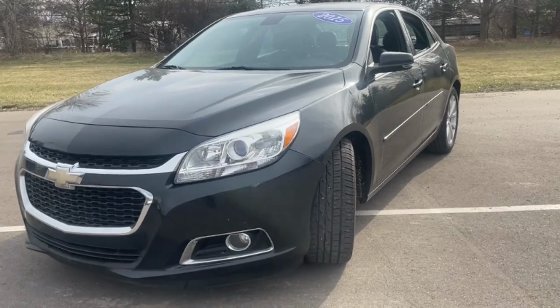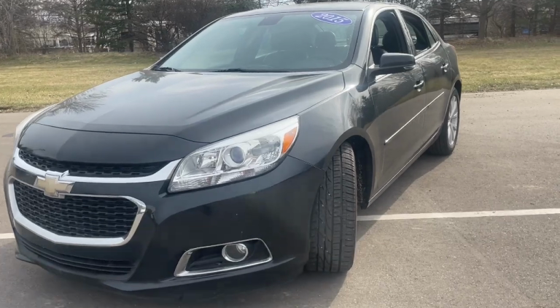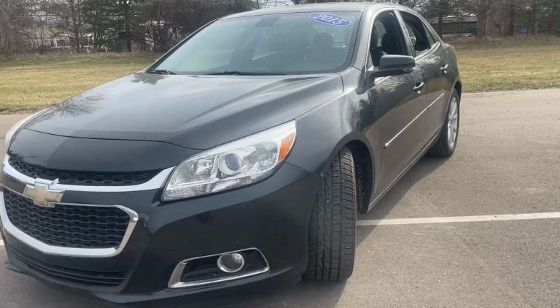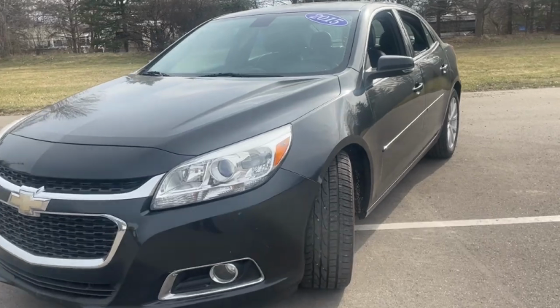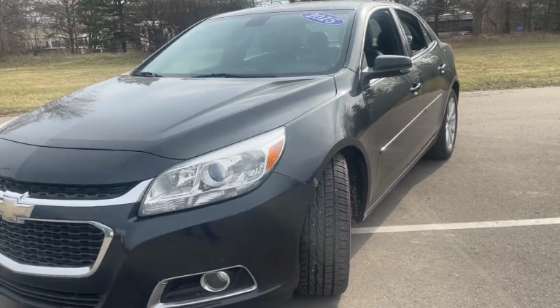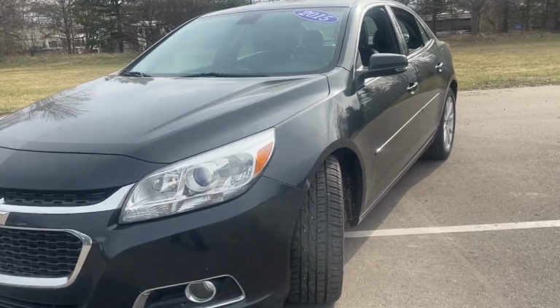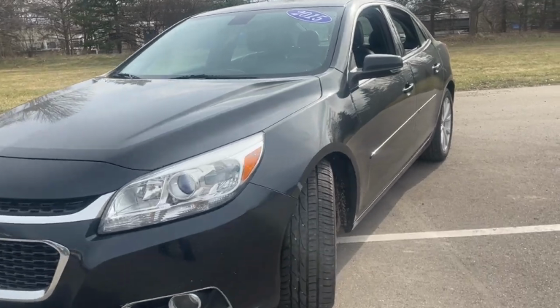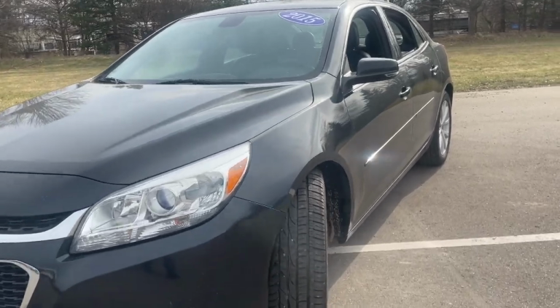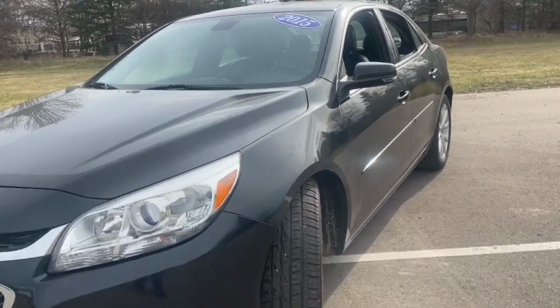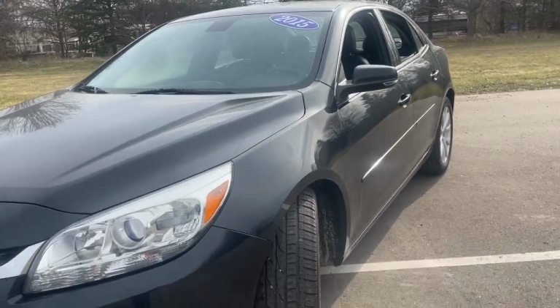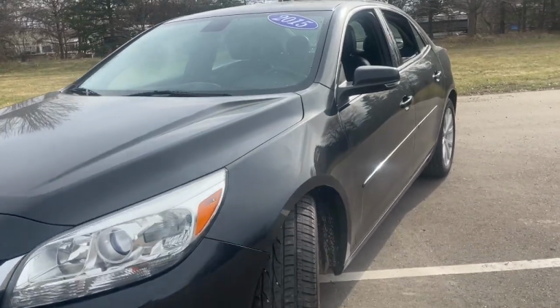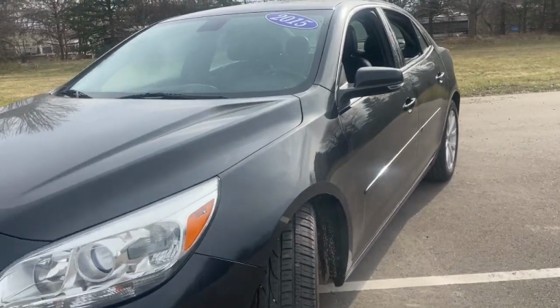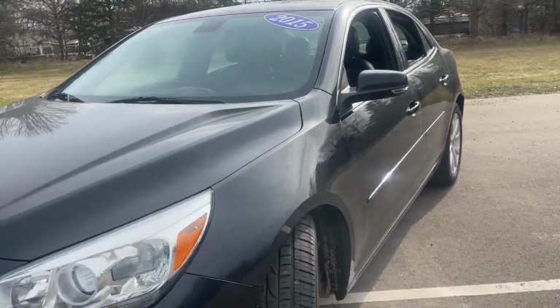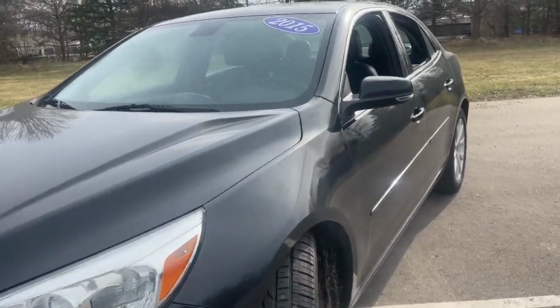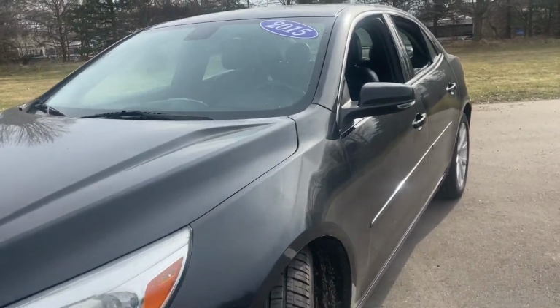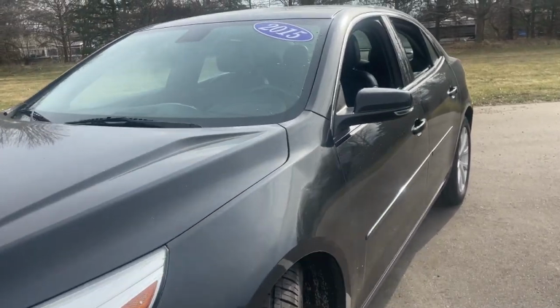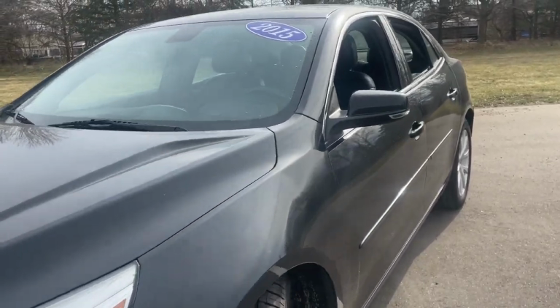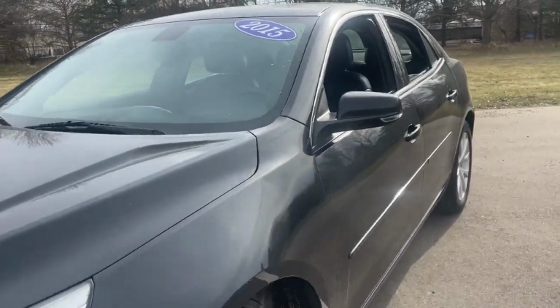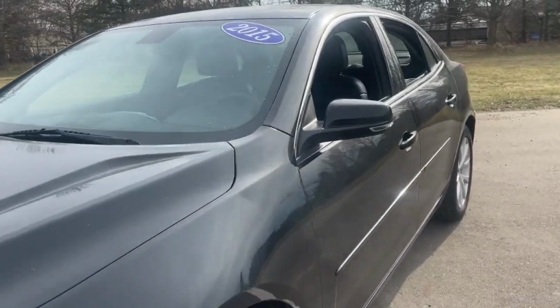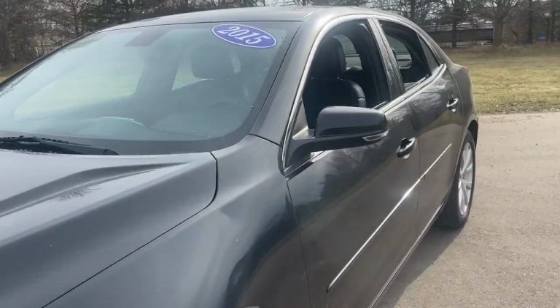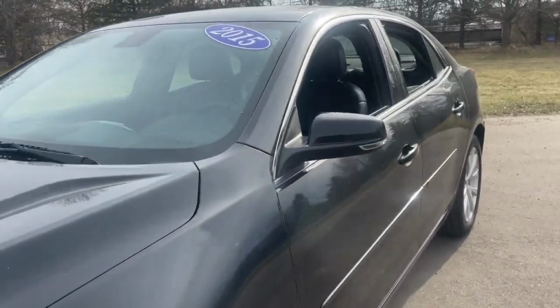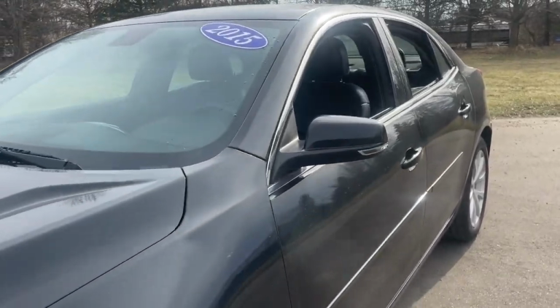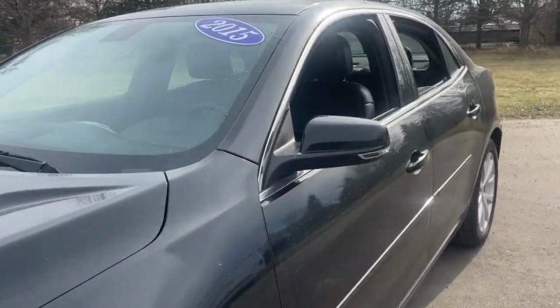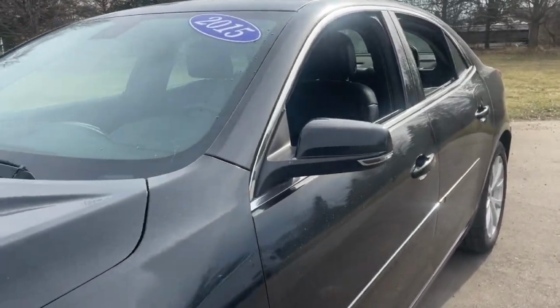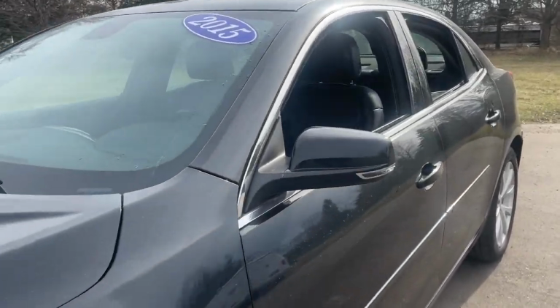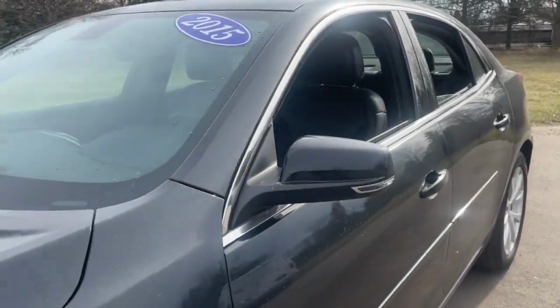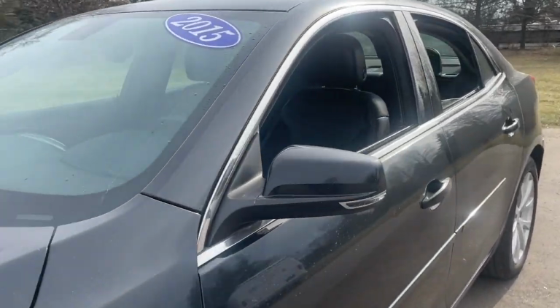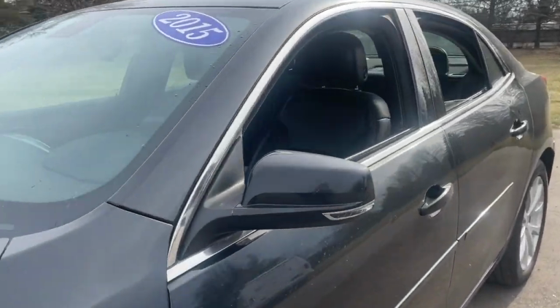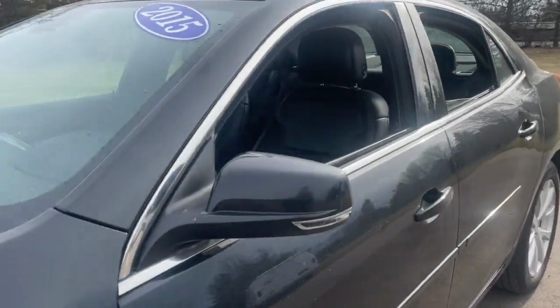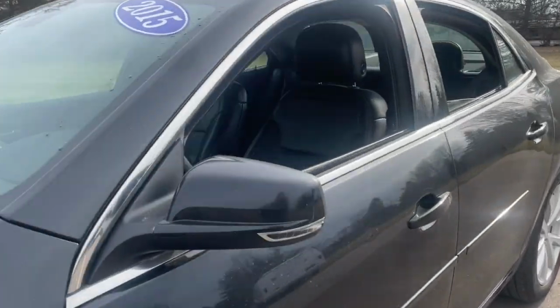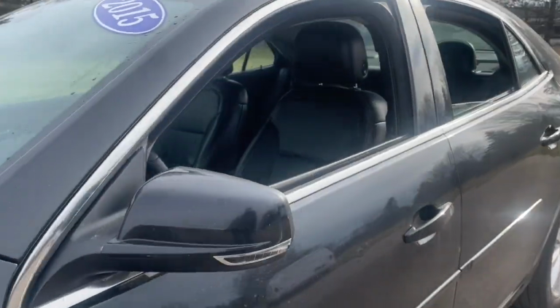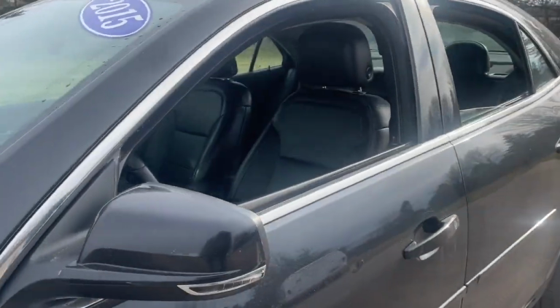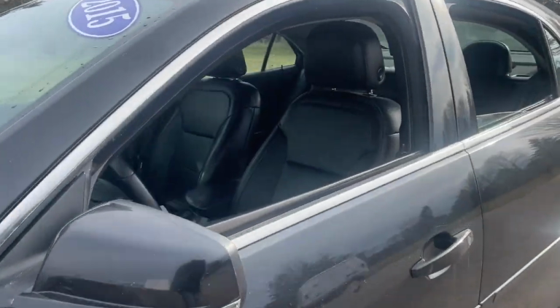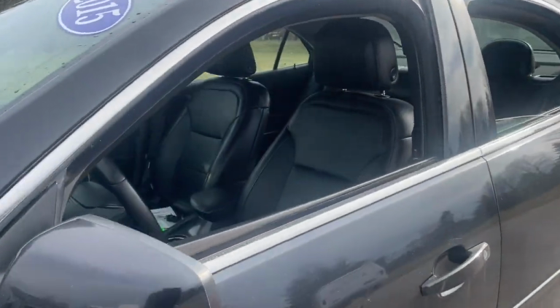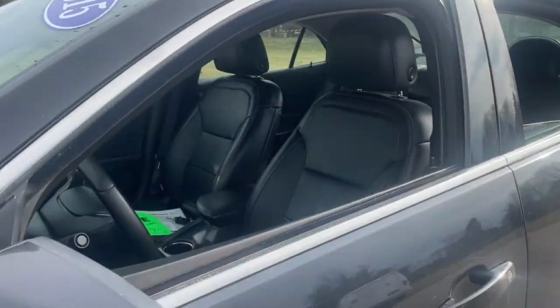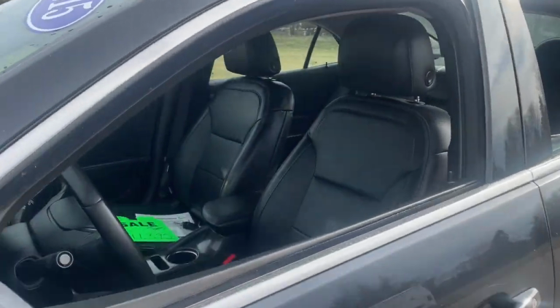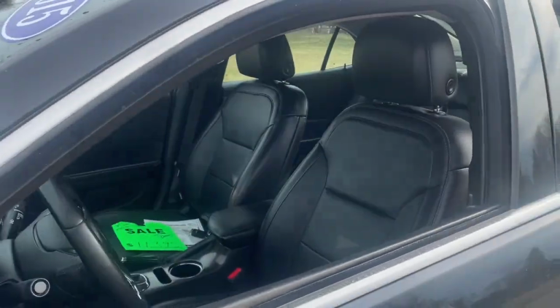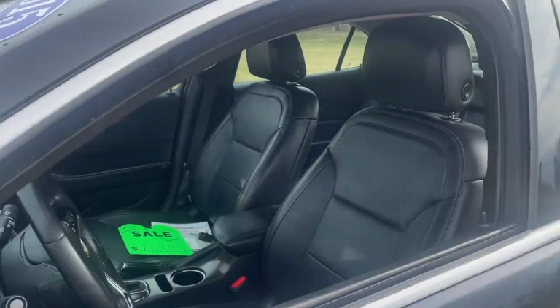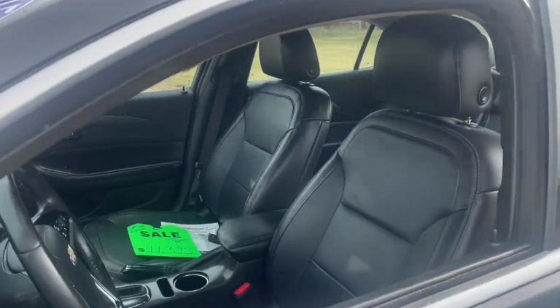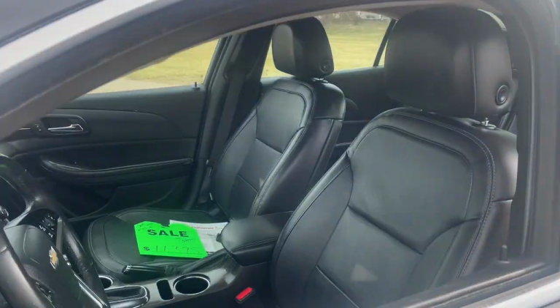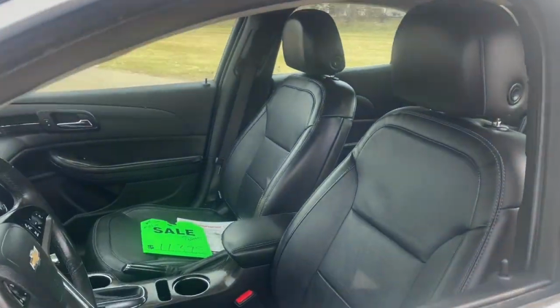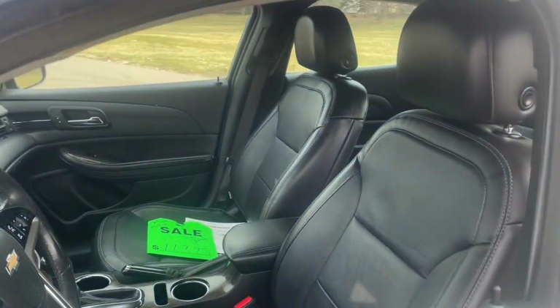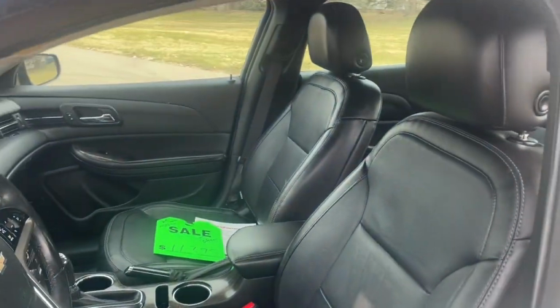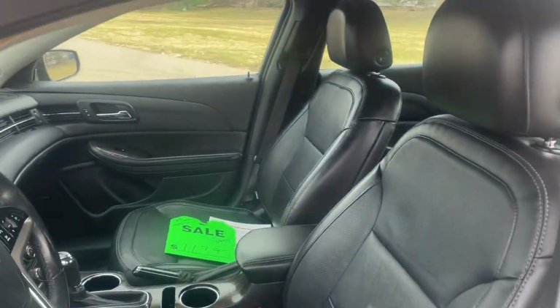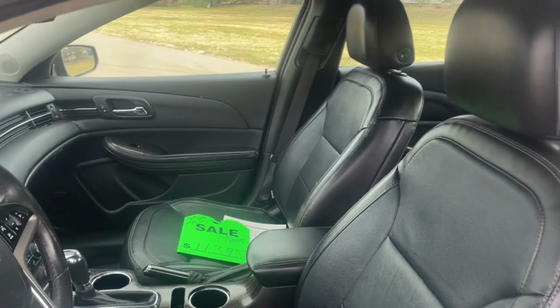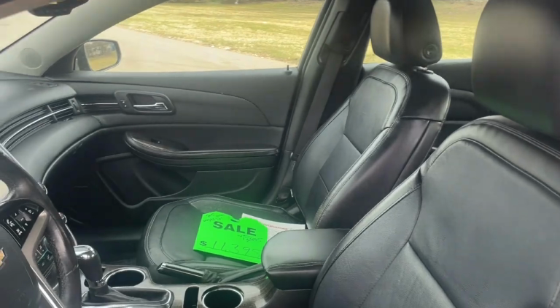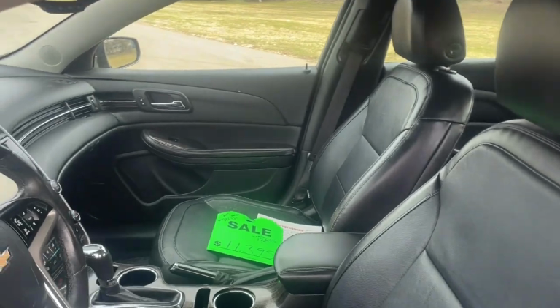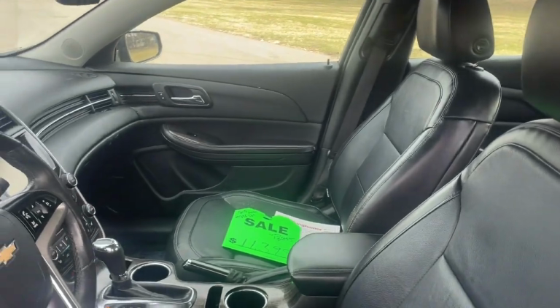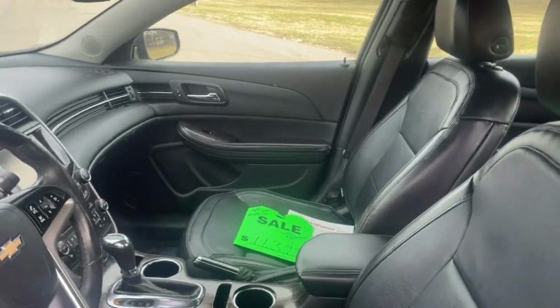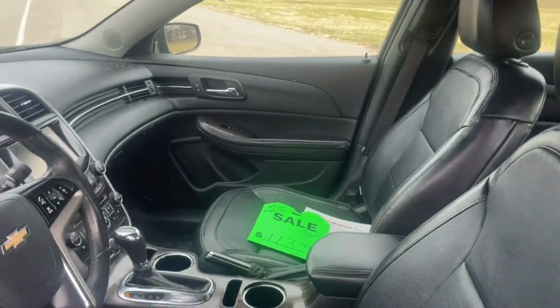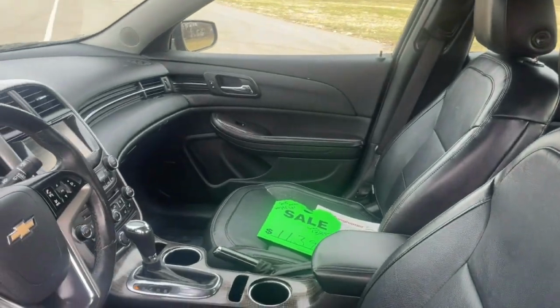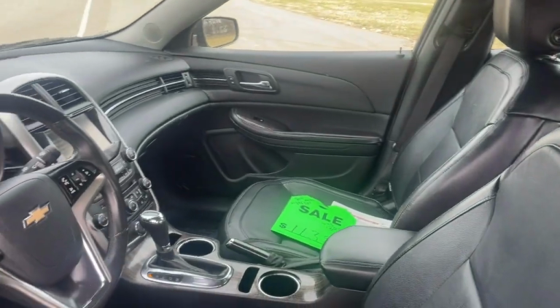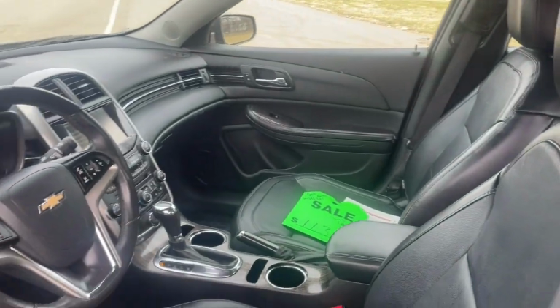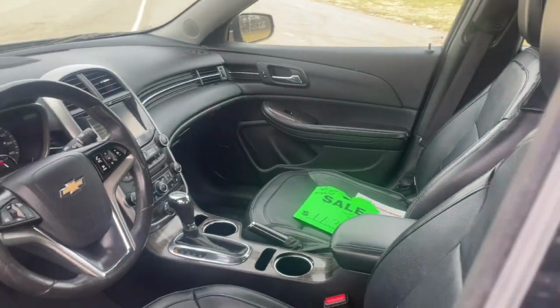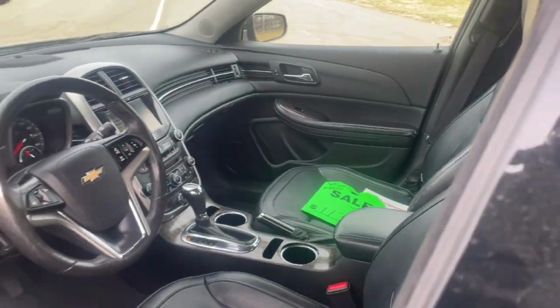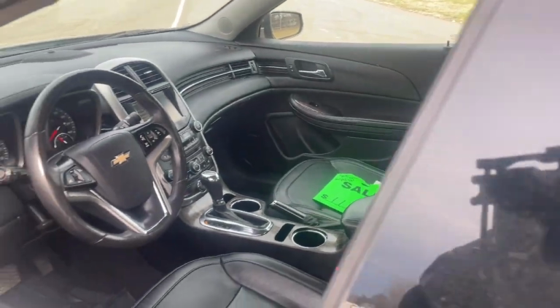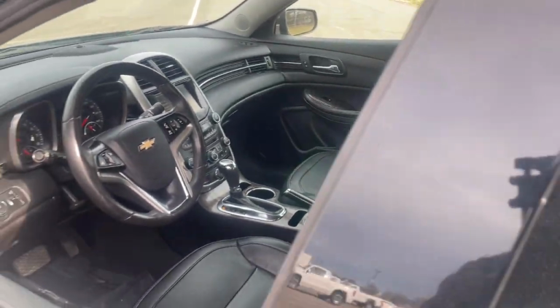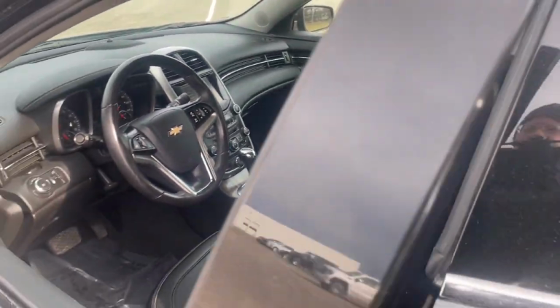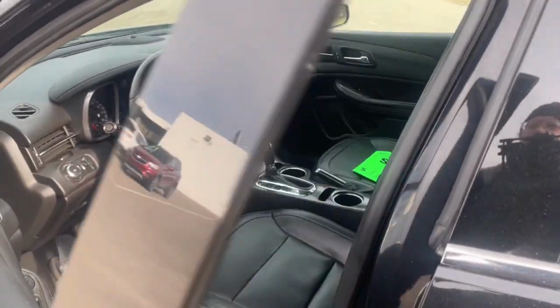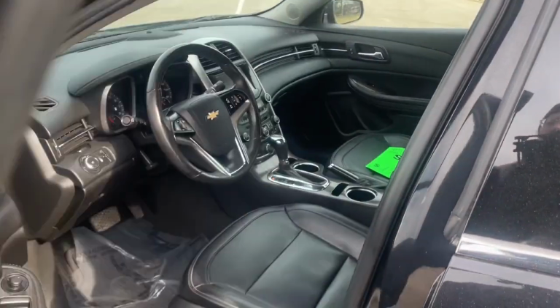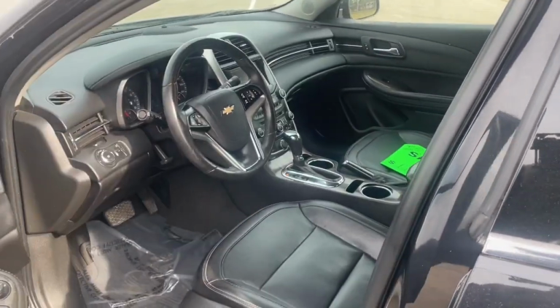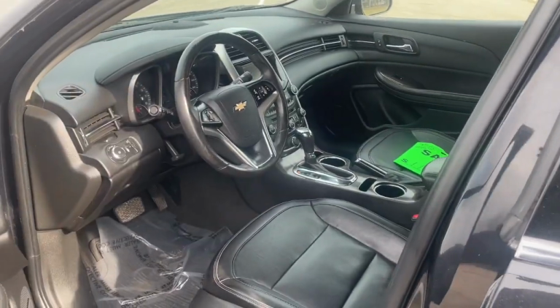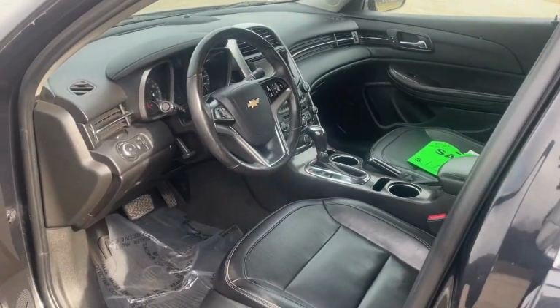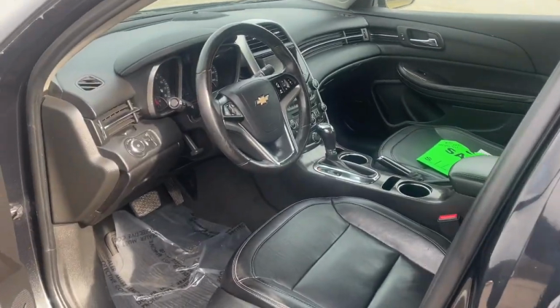The Chevrolet Malibu: the sophisticated four-door midsize that blends luxury and efficiency with safety and sporty handling.